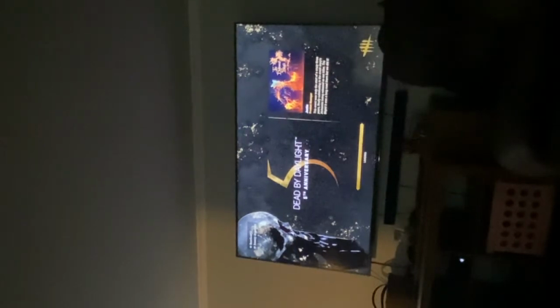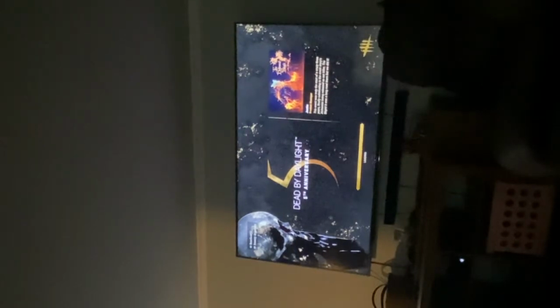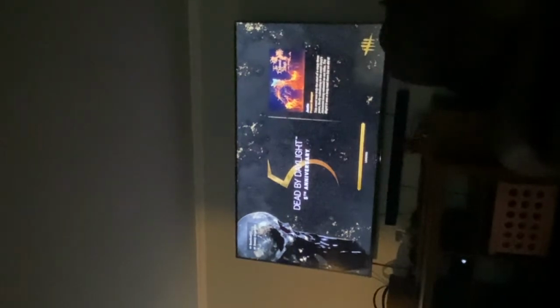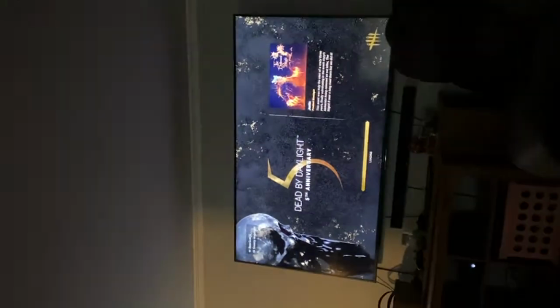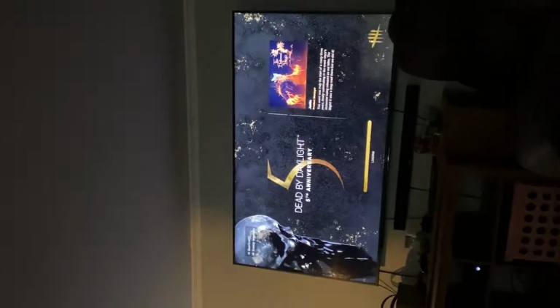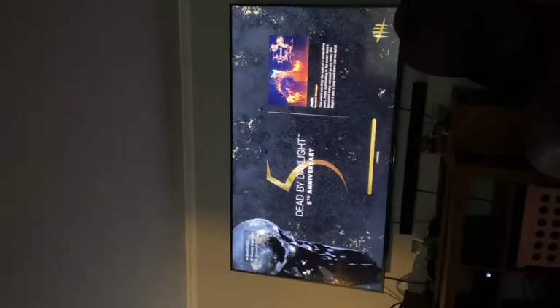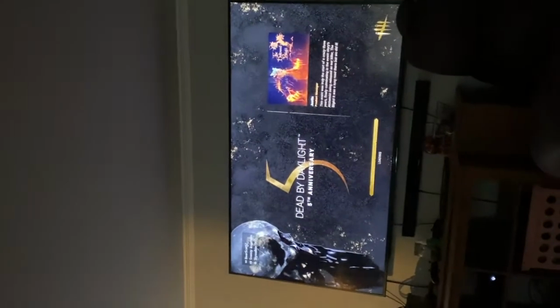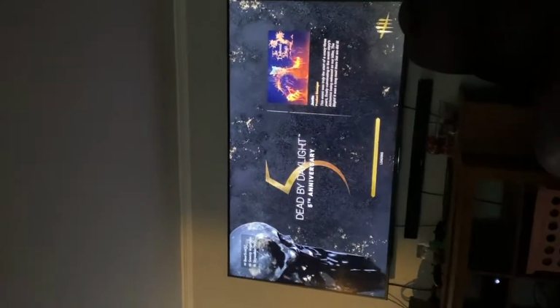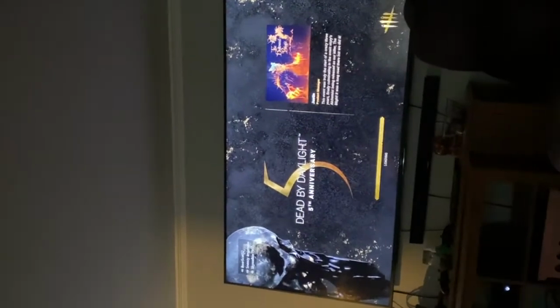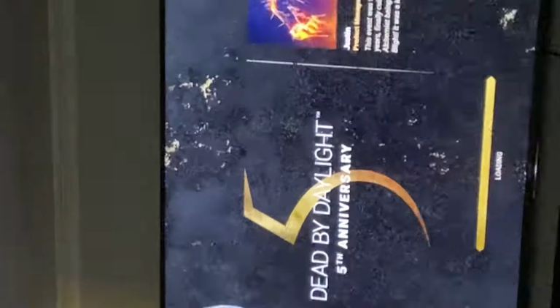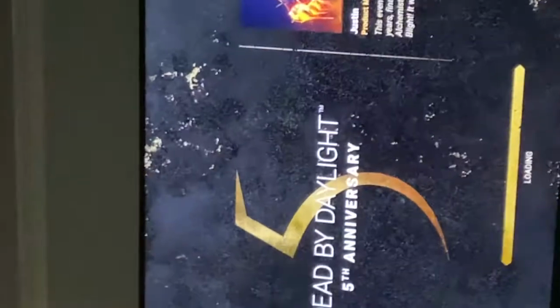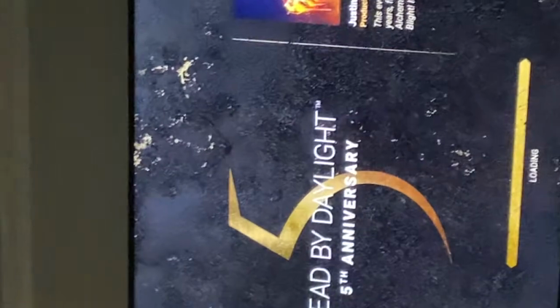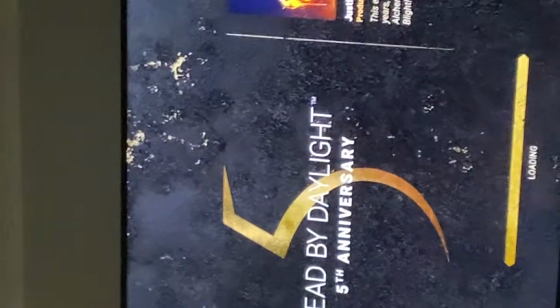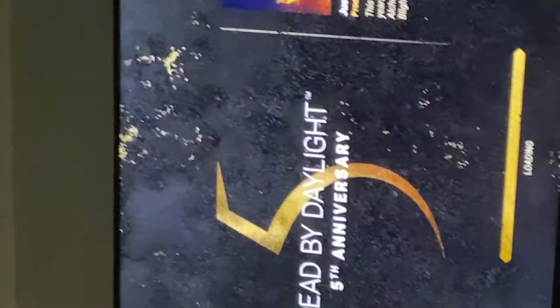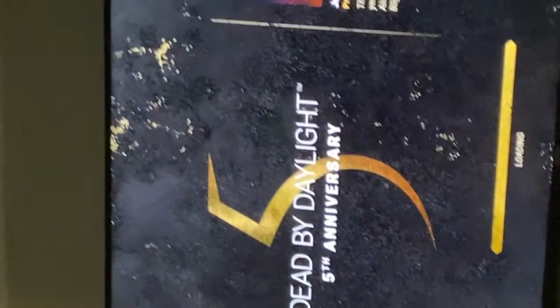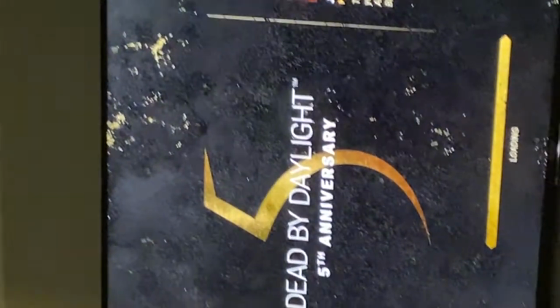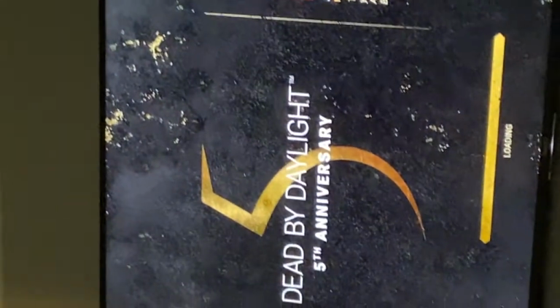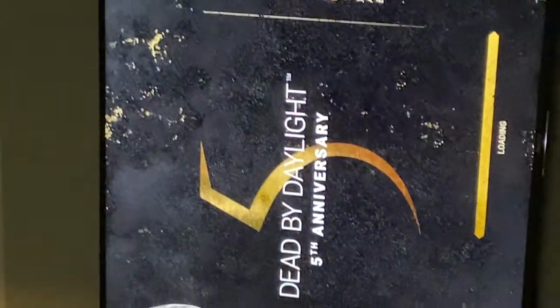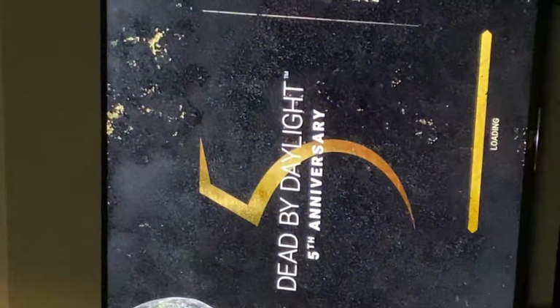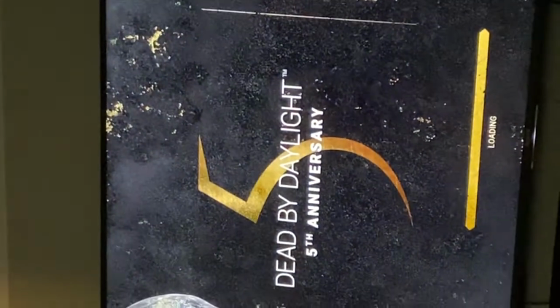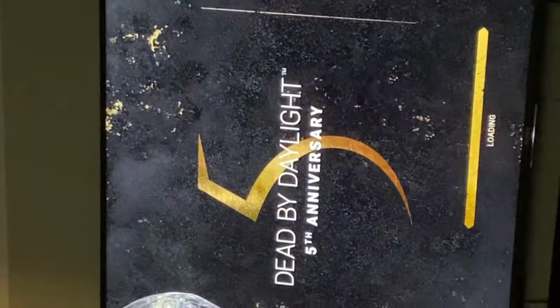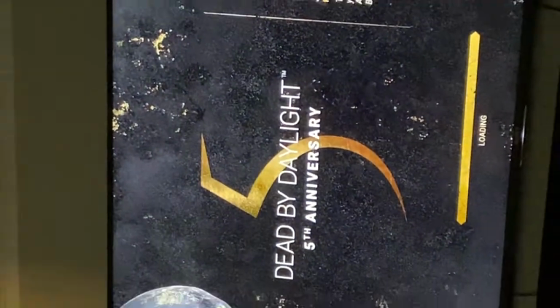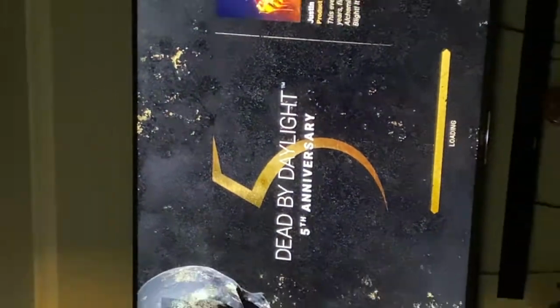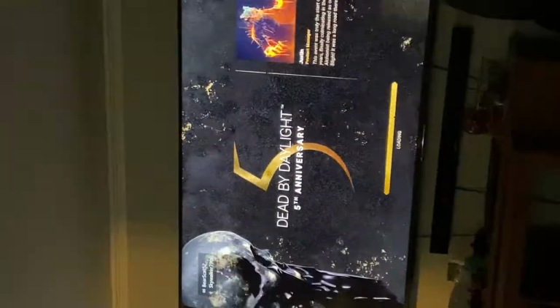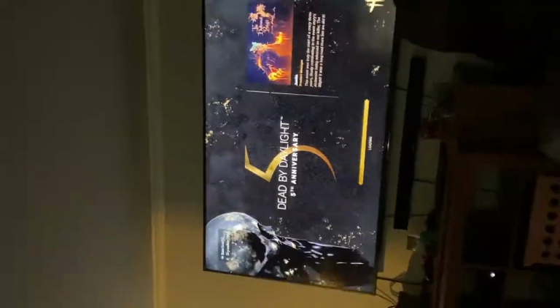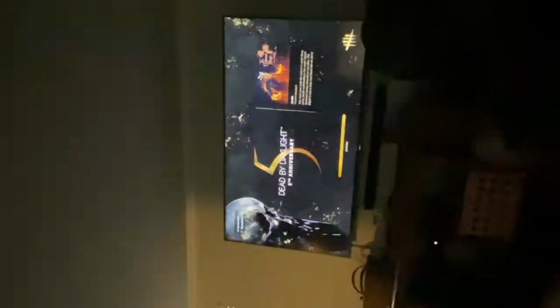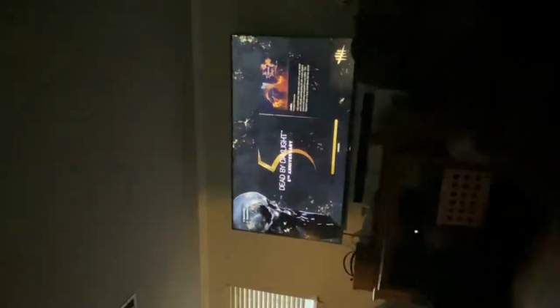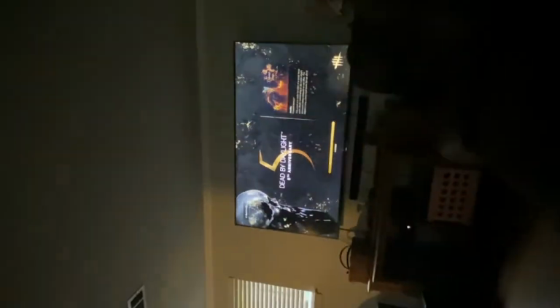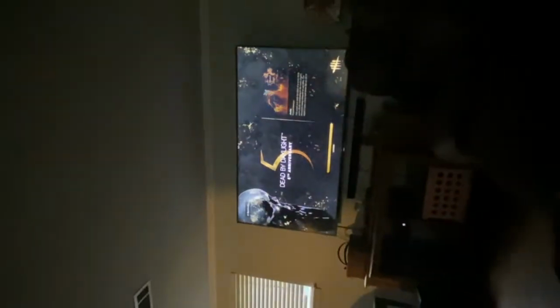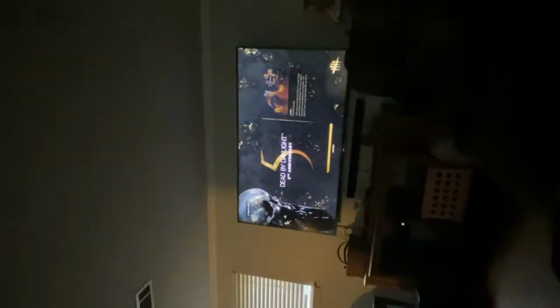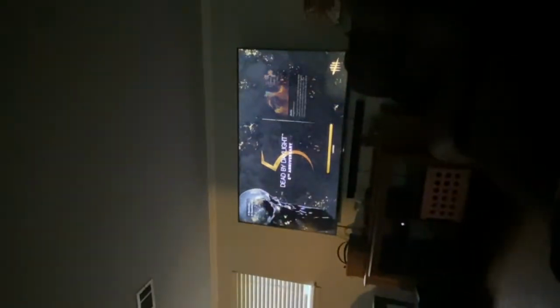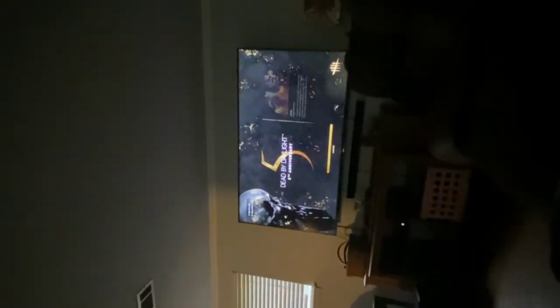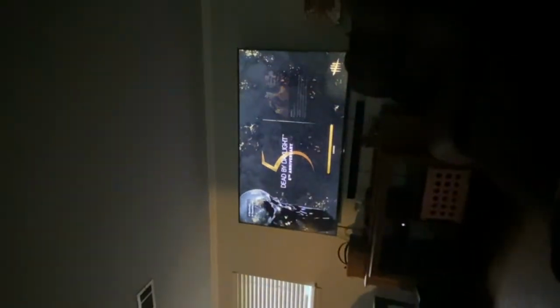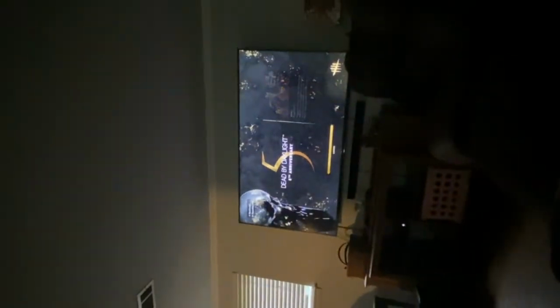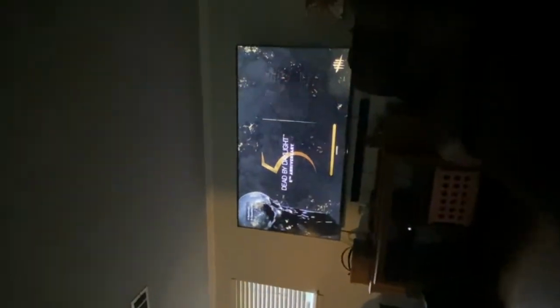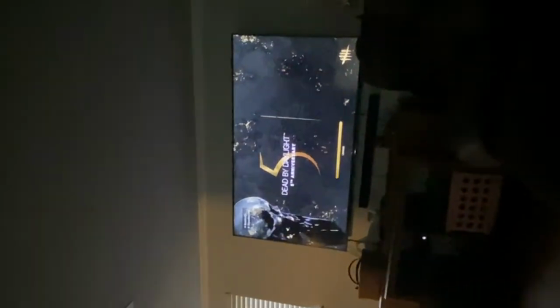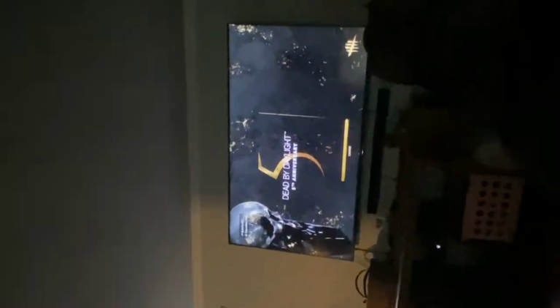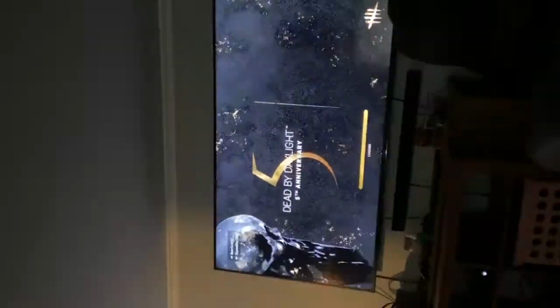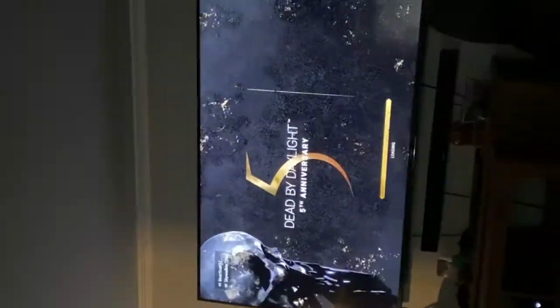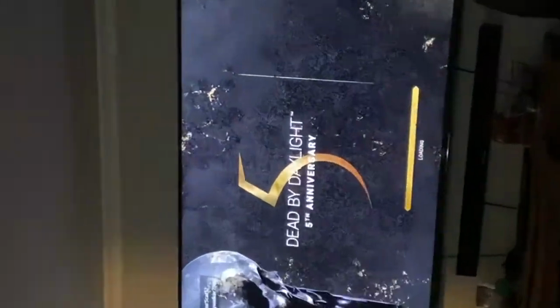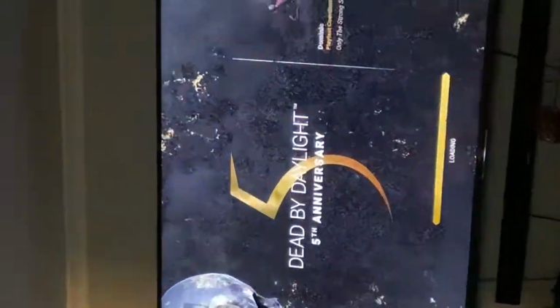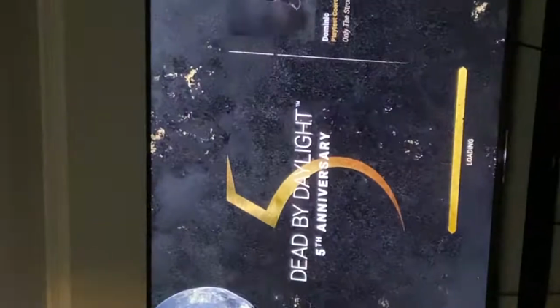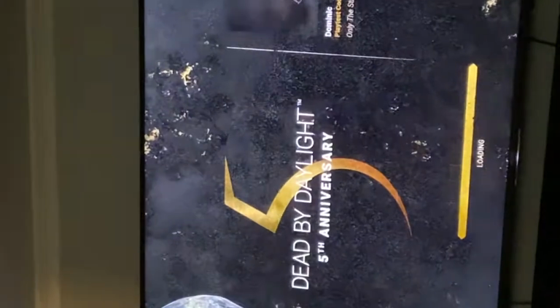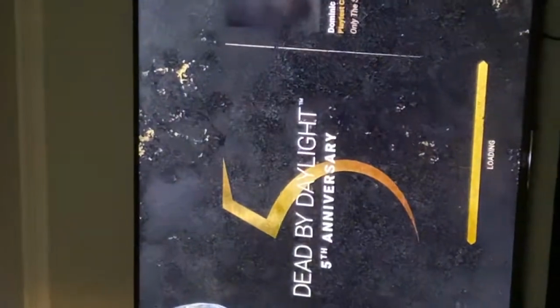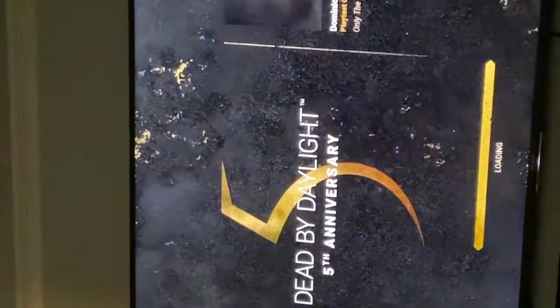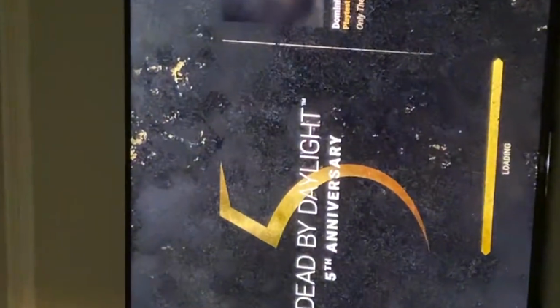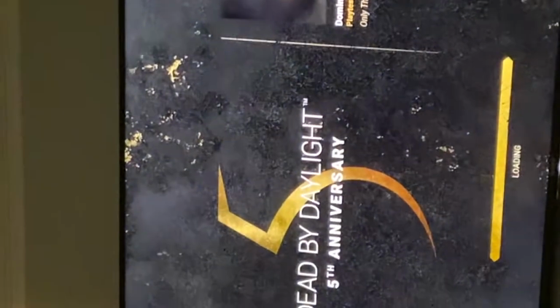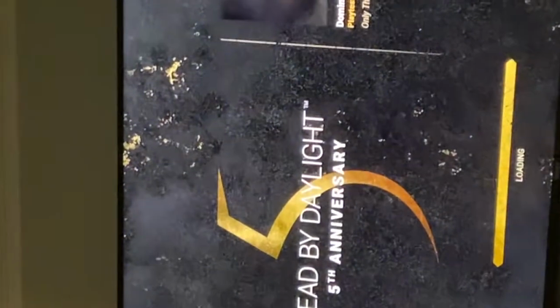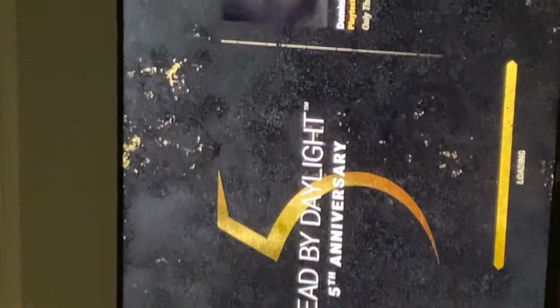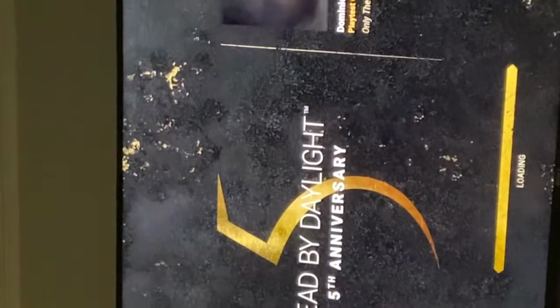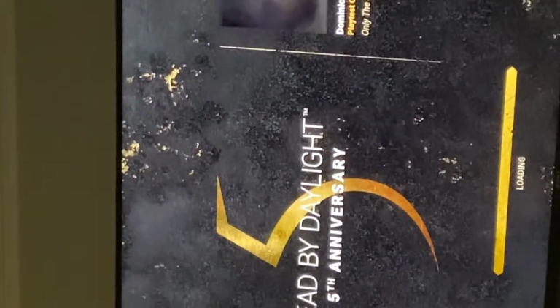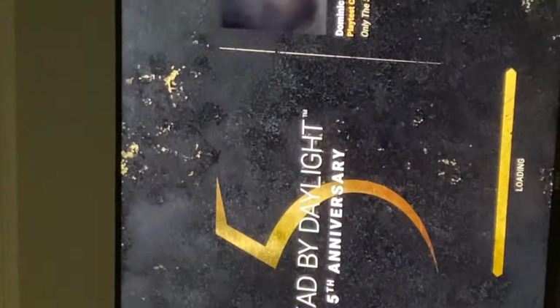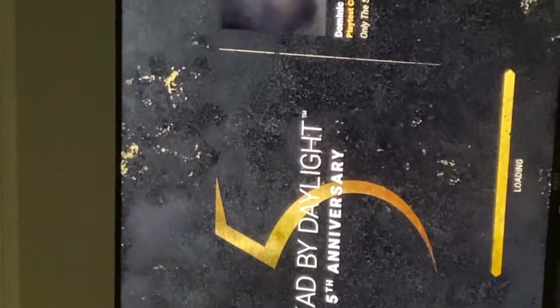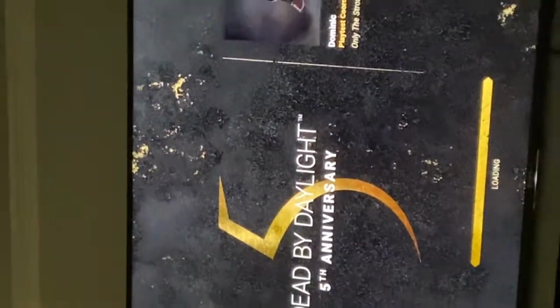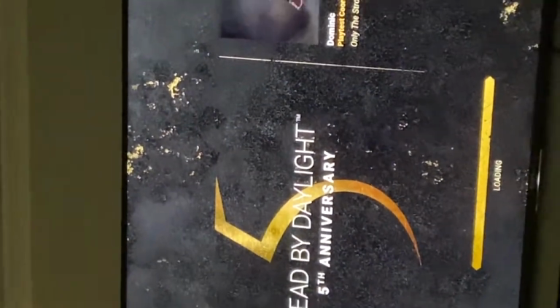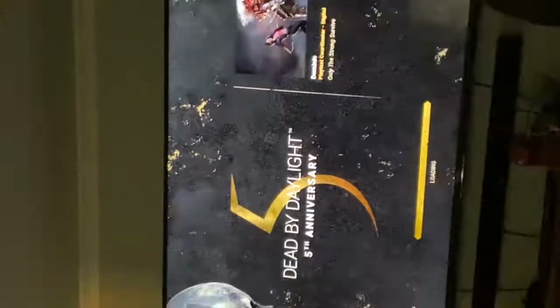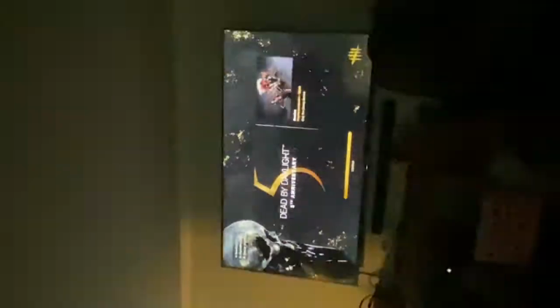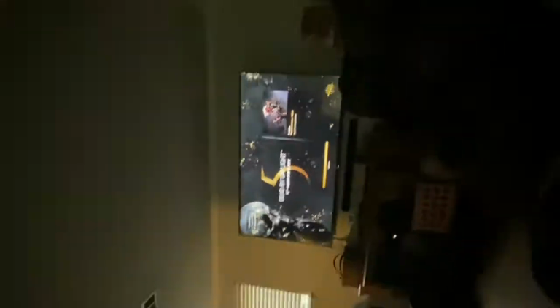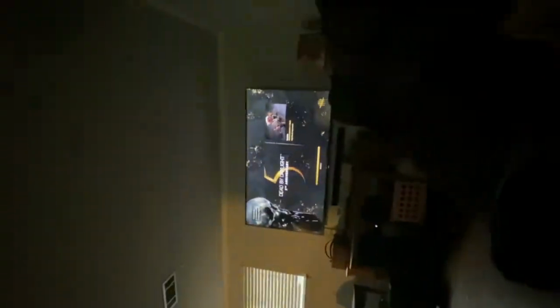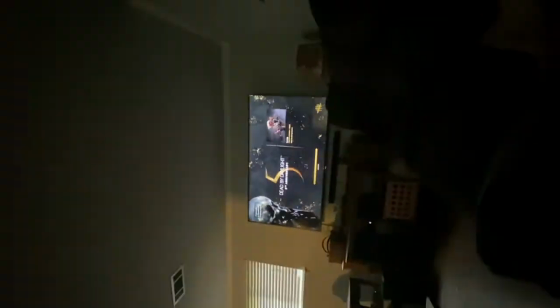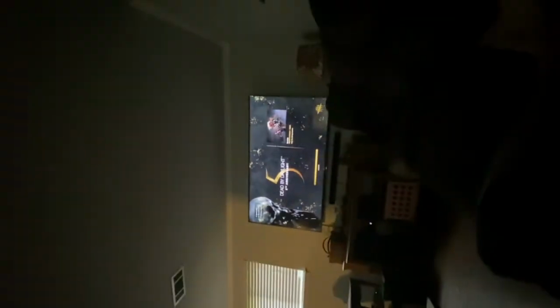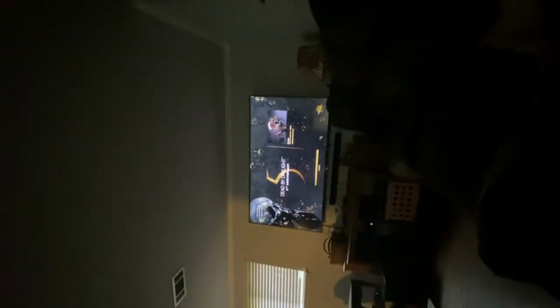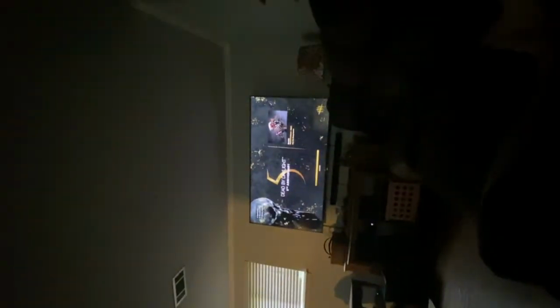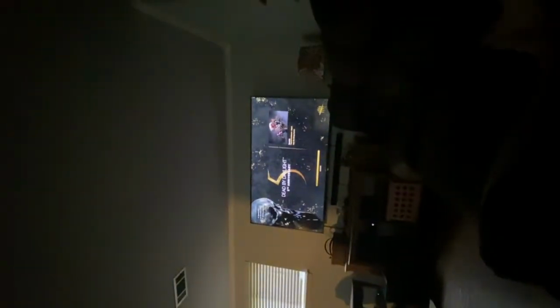Look at this. Good quality. Bad quality. Good quality. Bad quality.